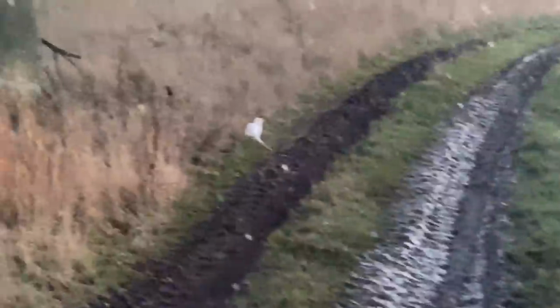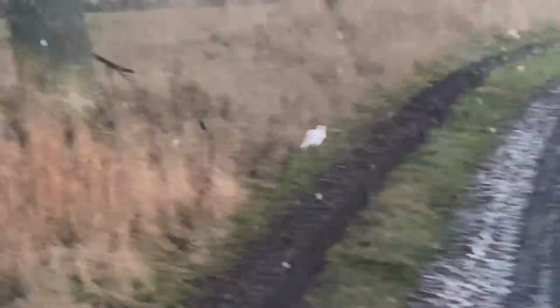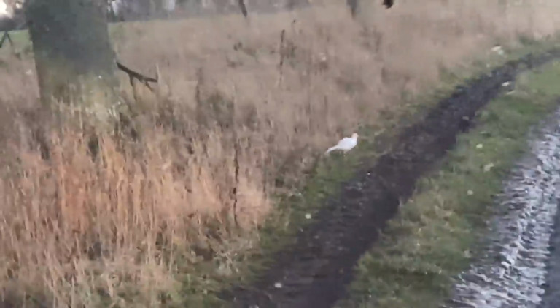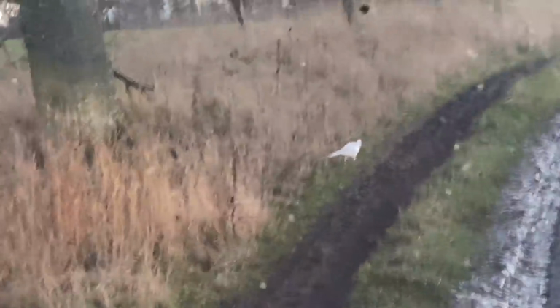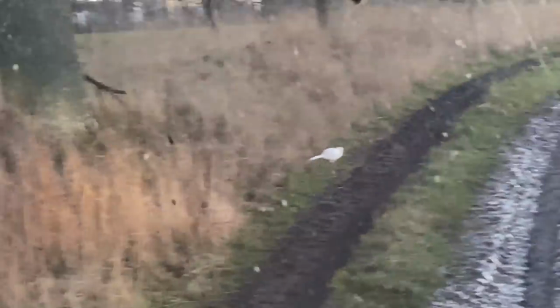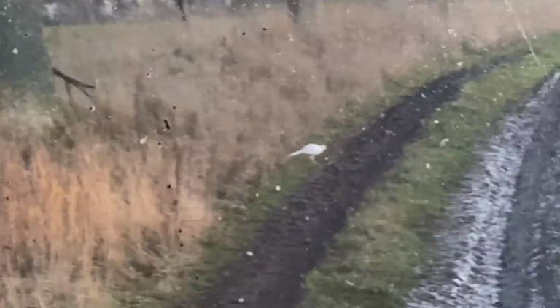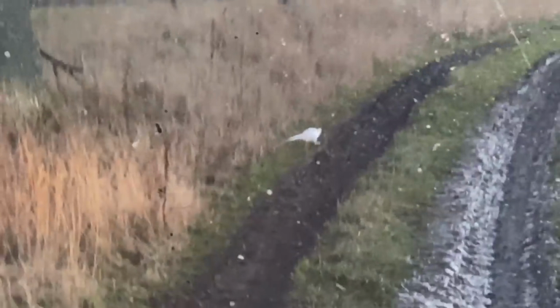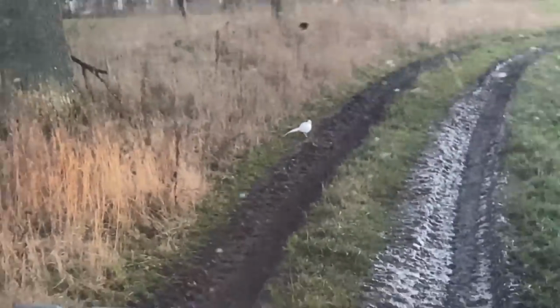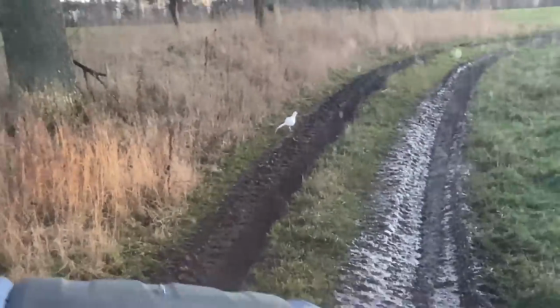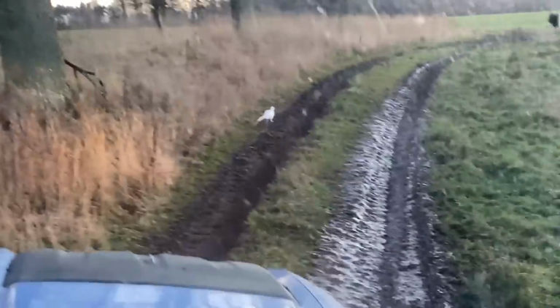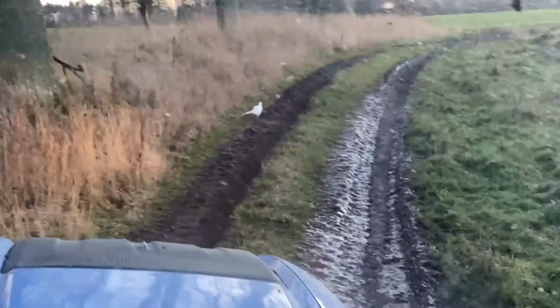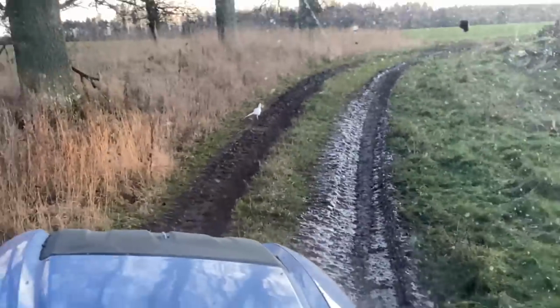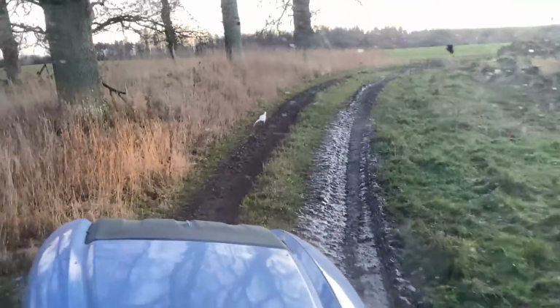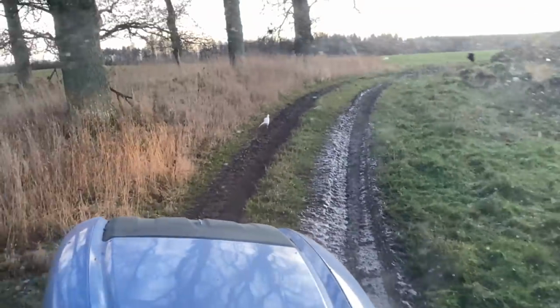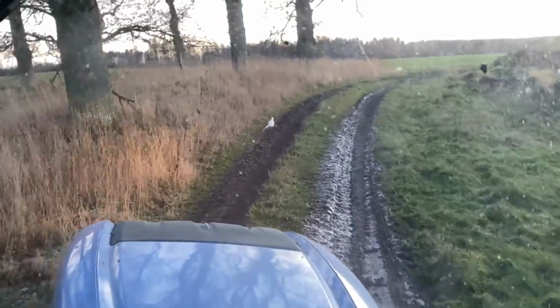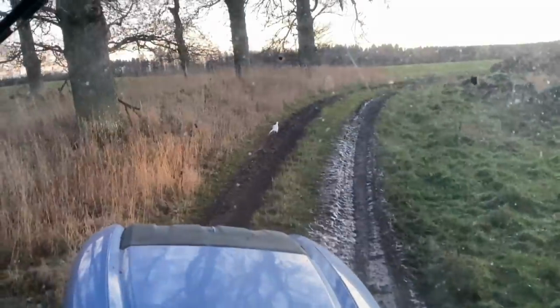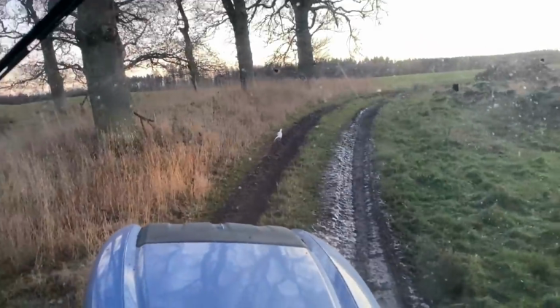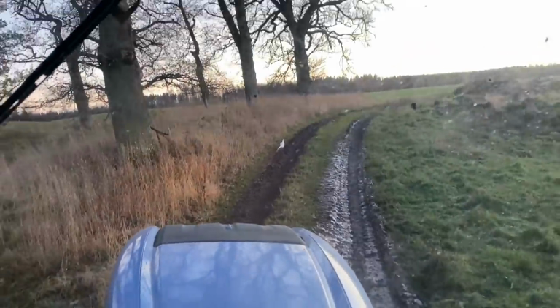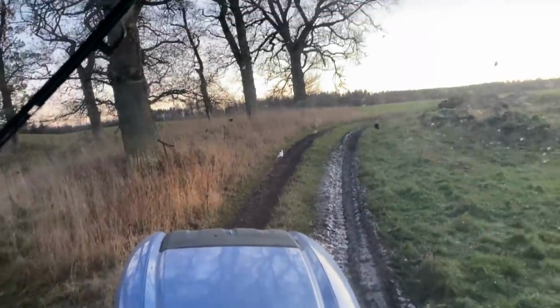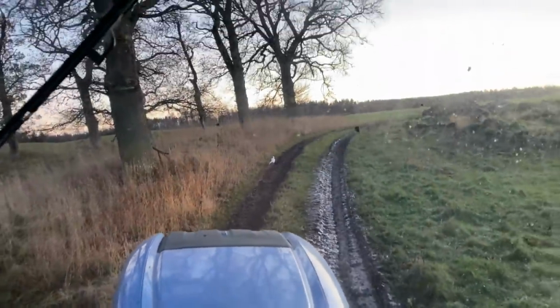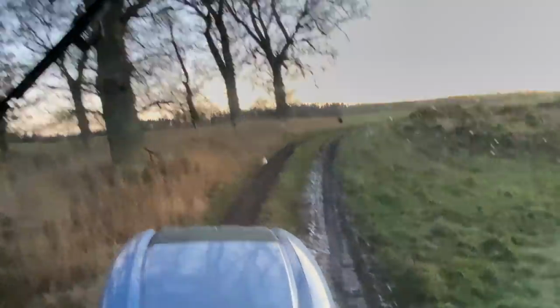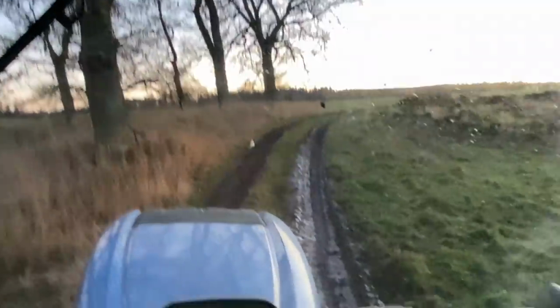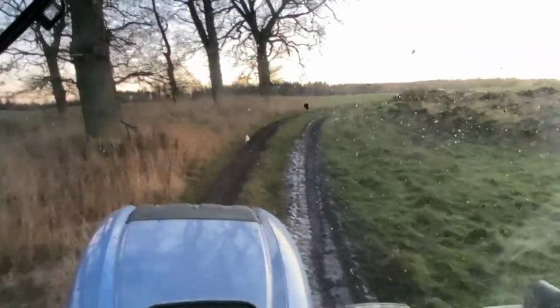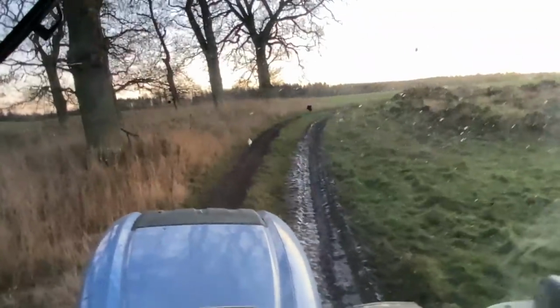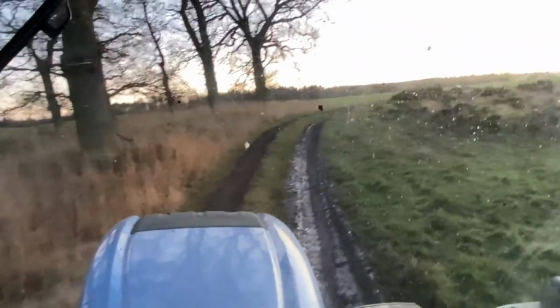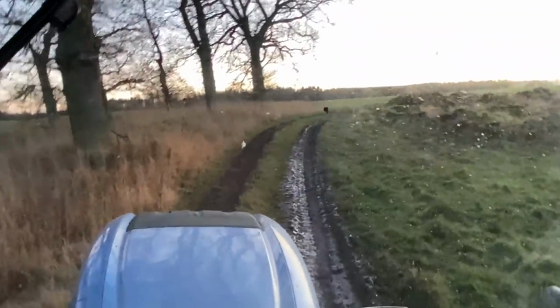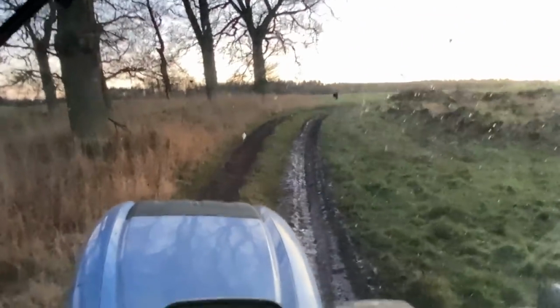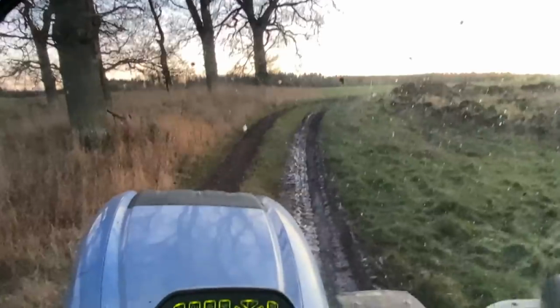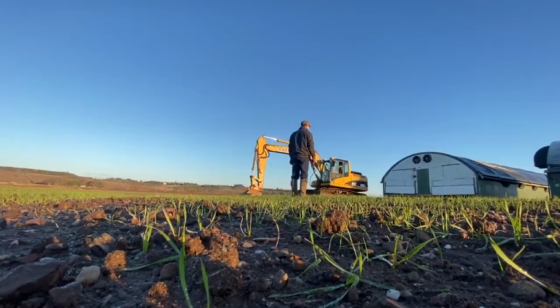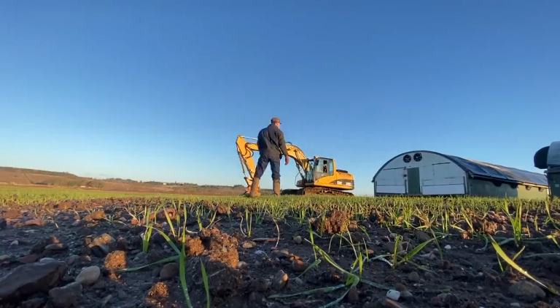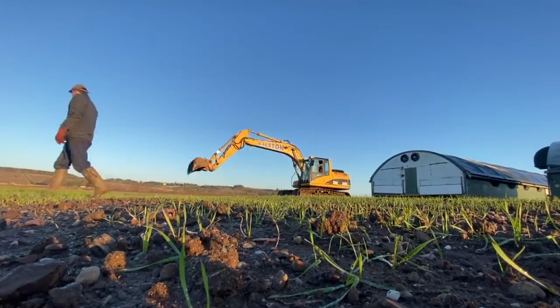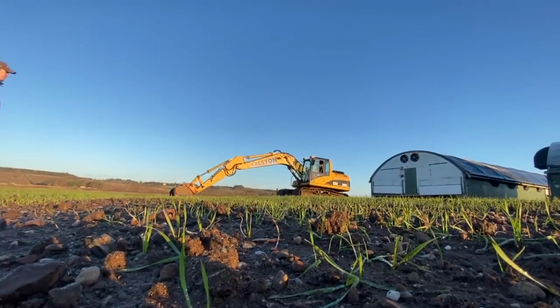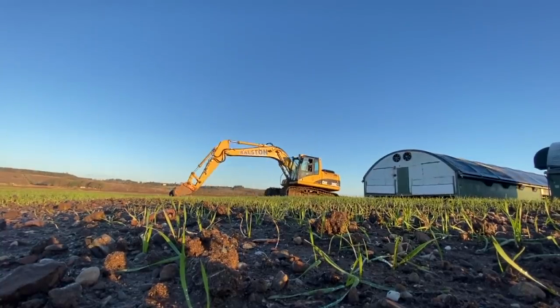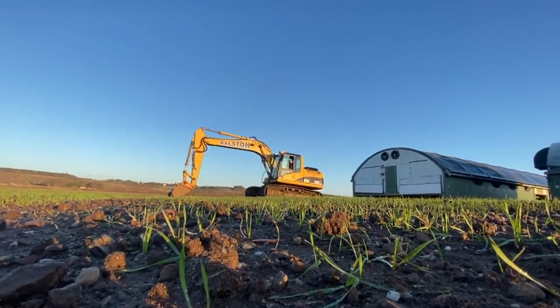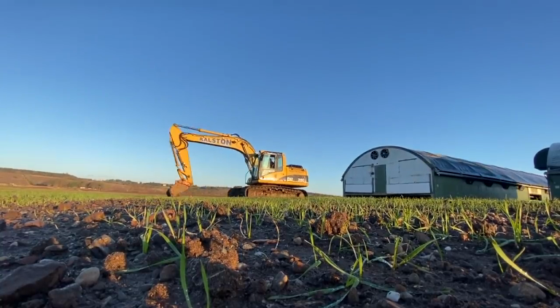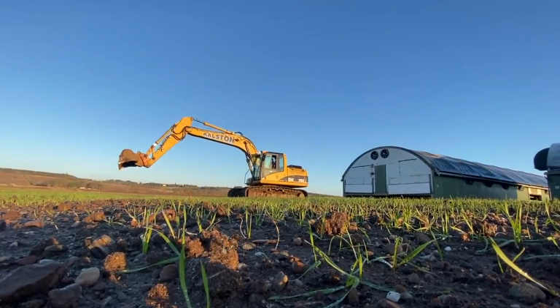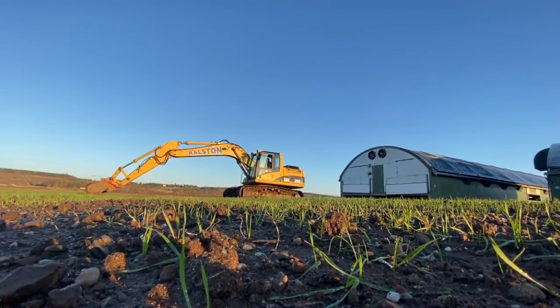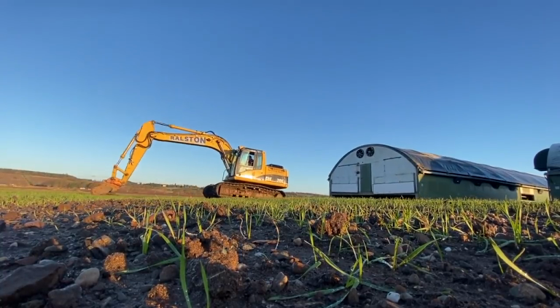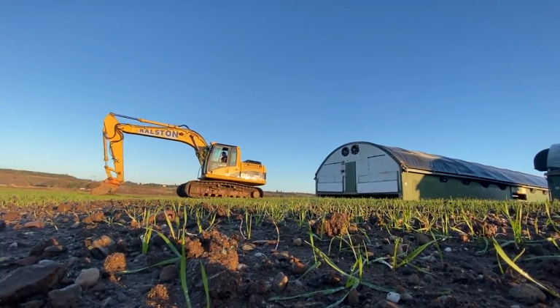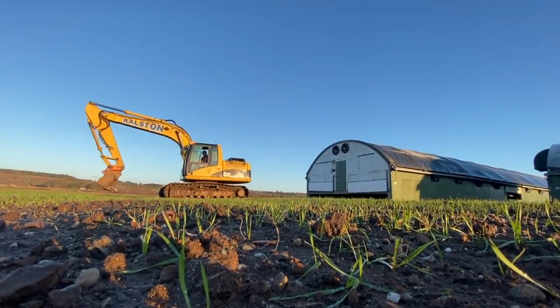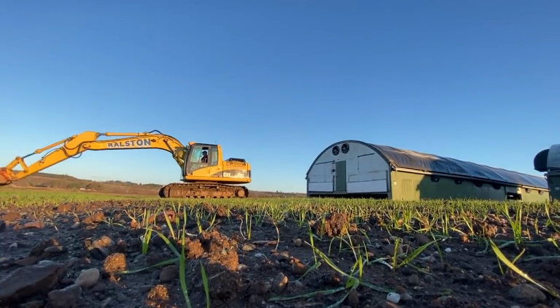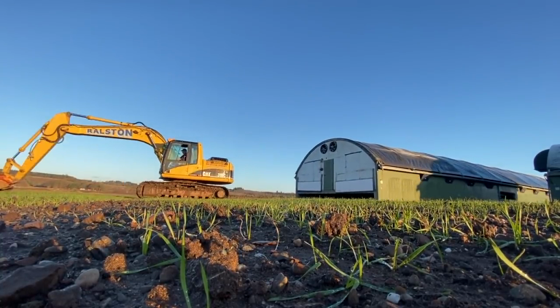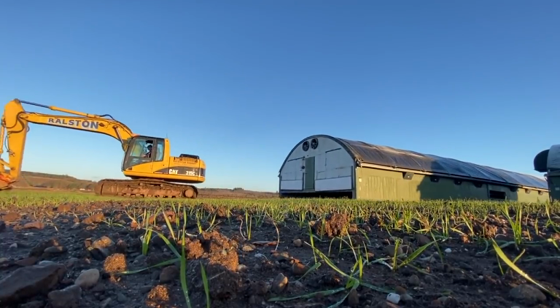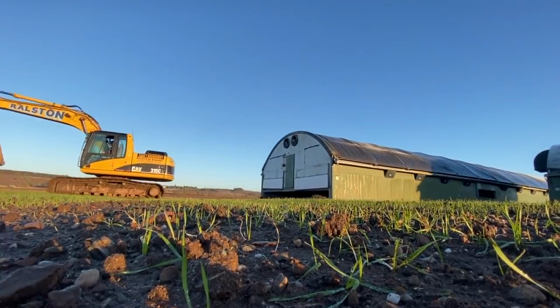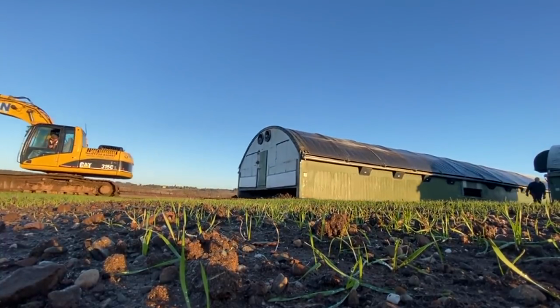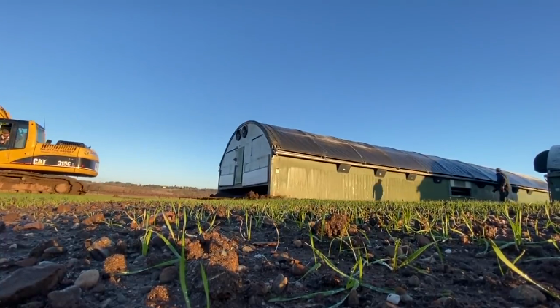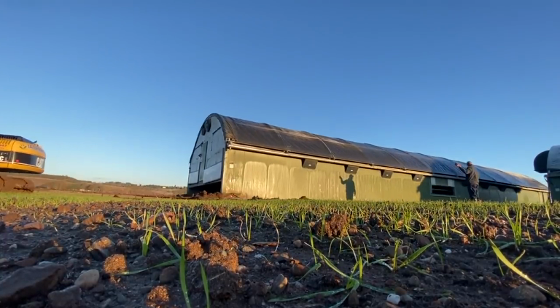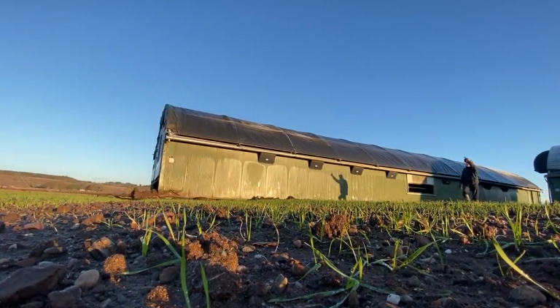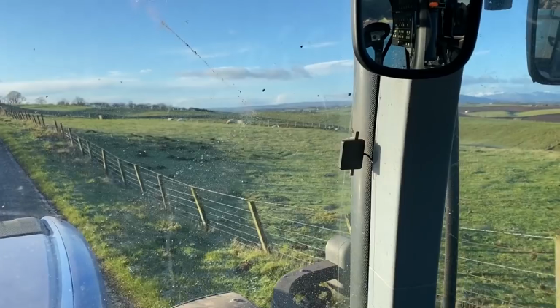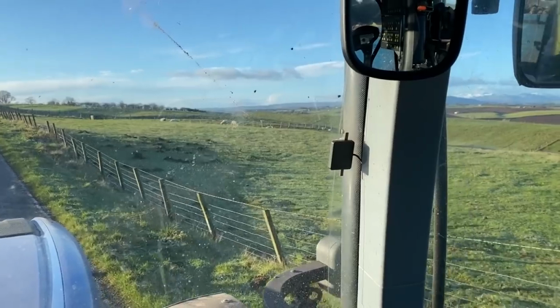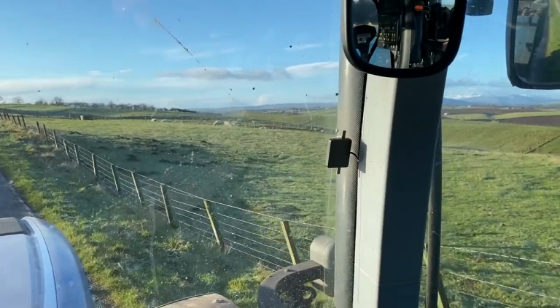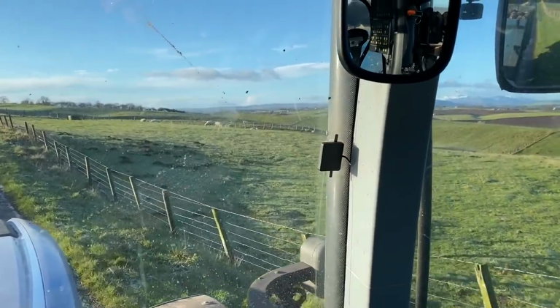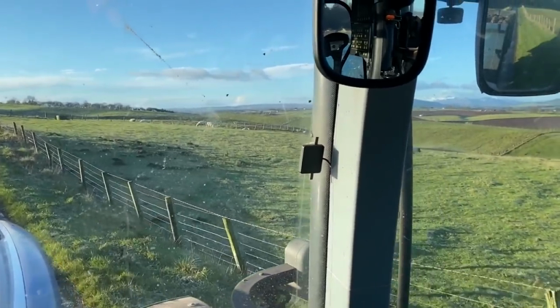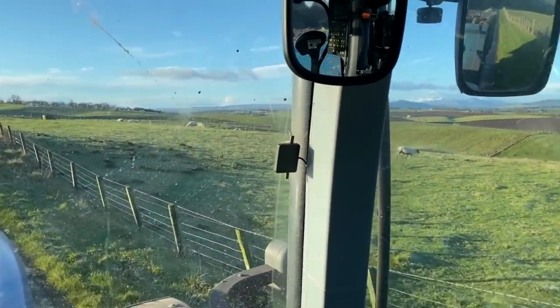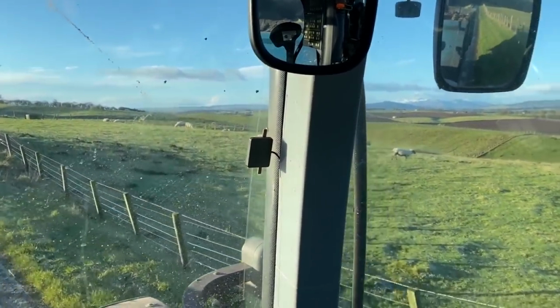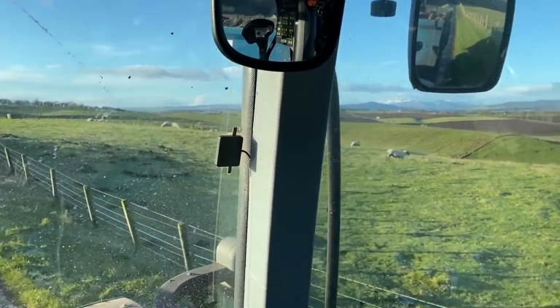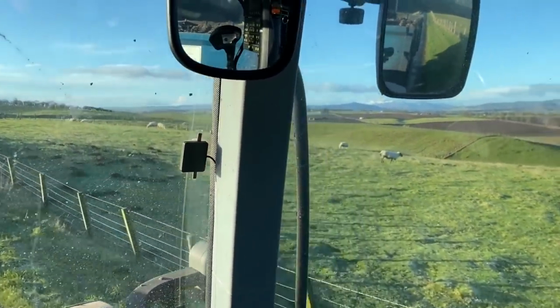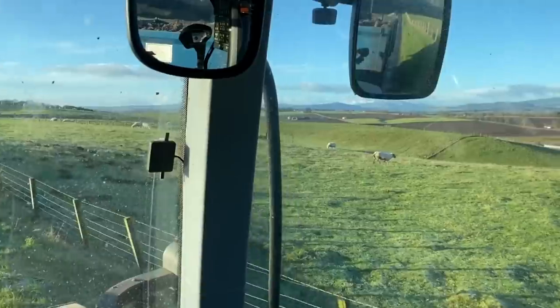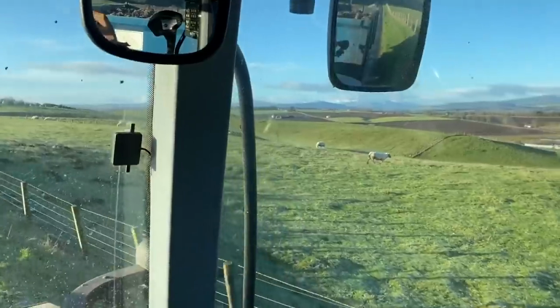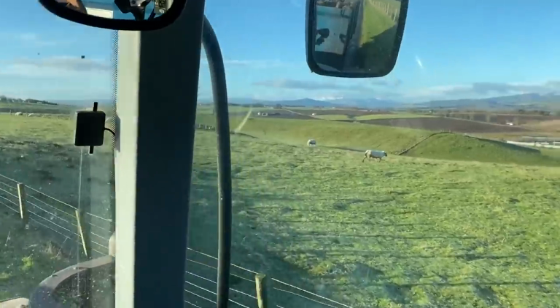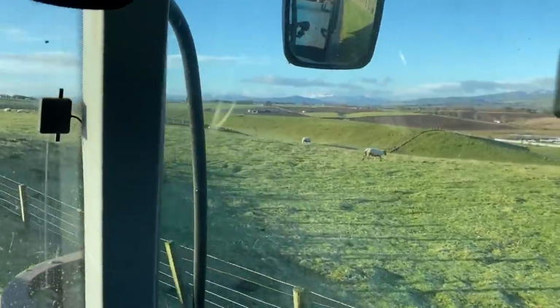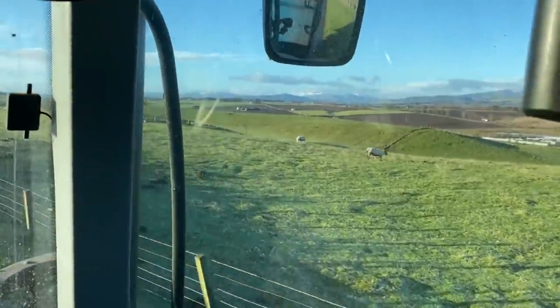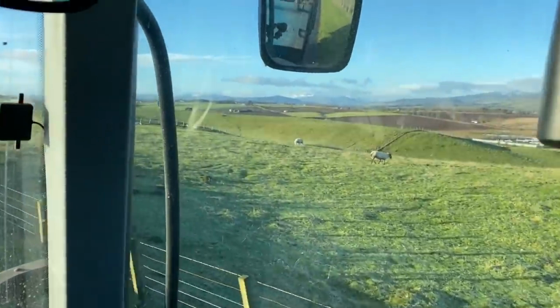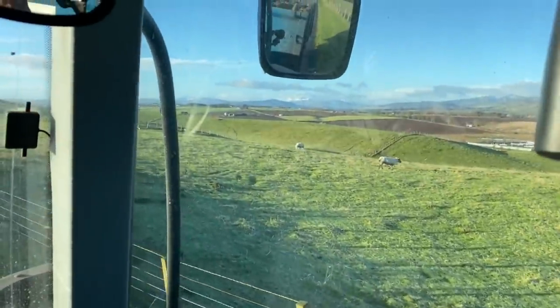There's a white pheasant. You don't see them very often. That's what you love to see.